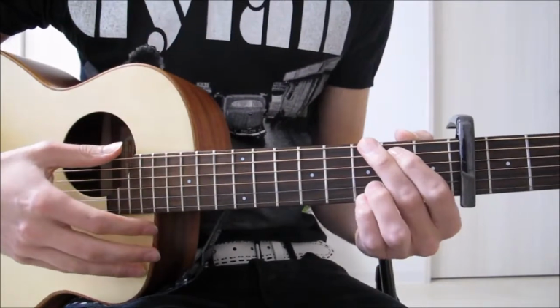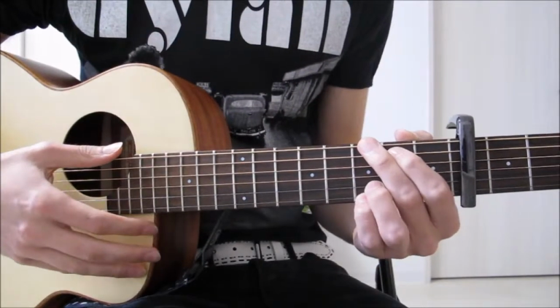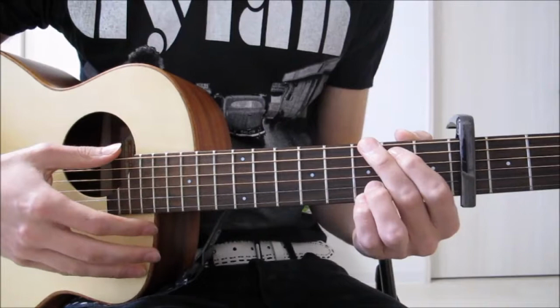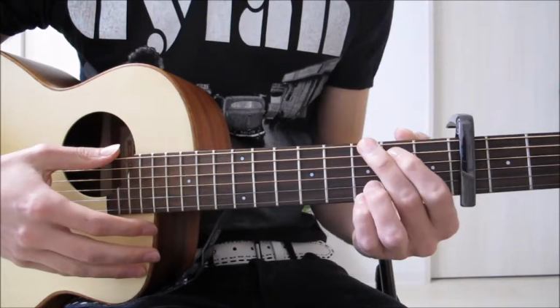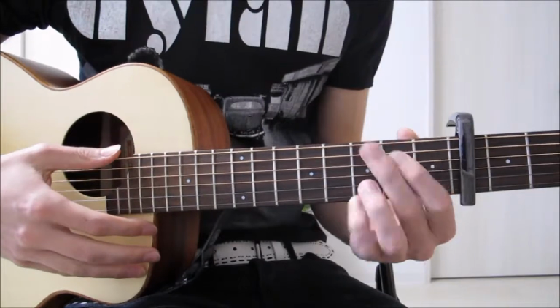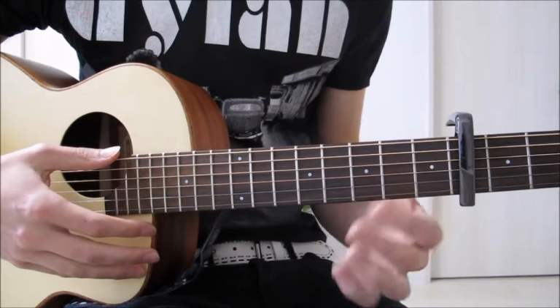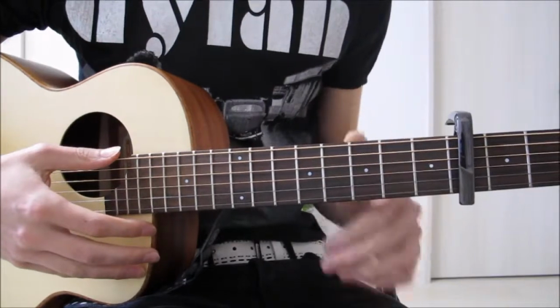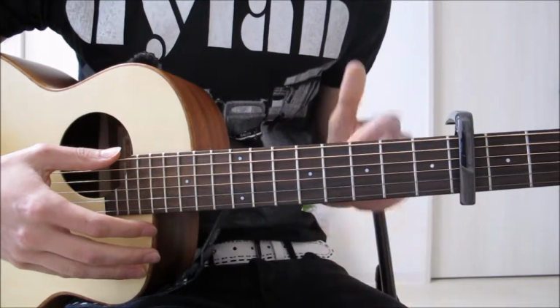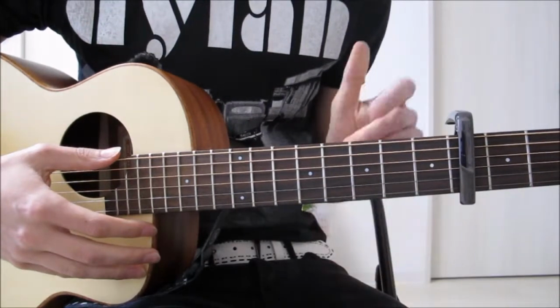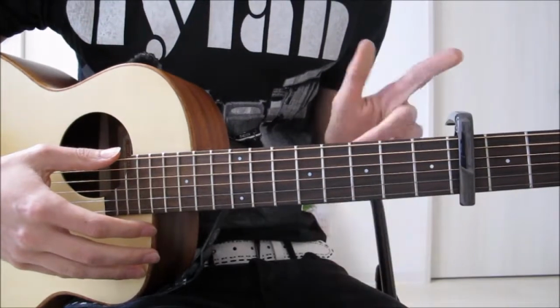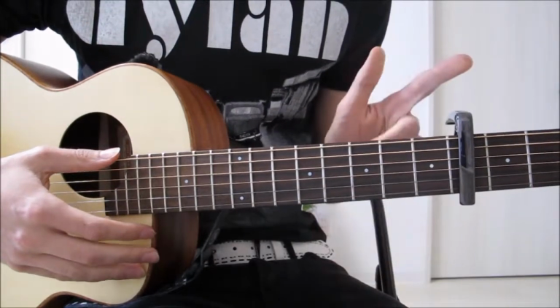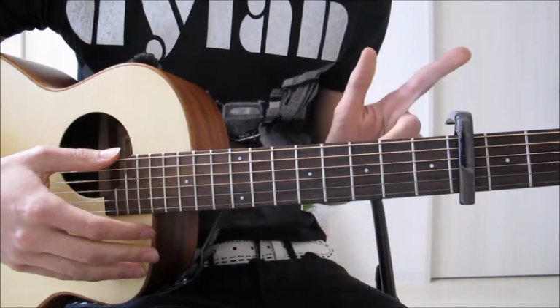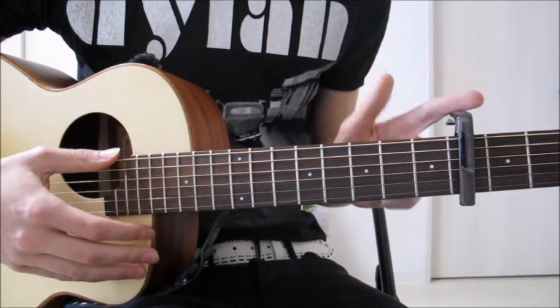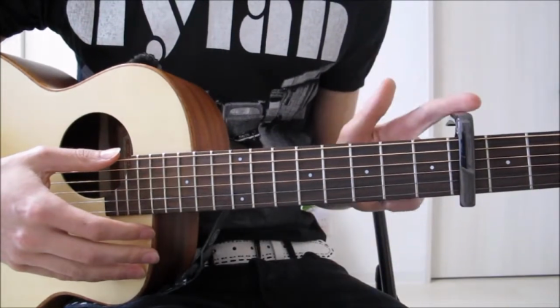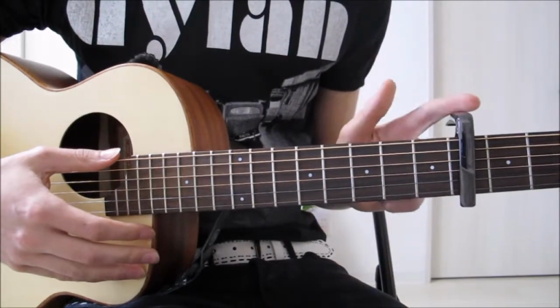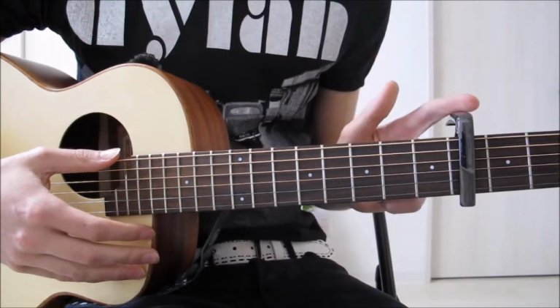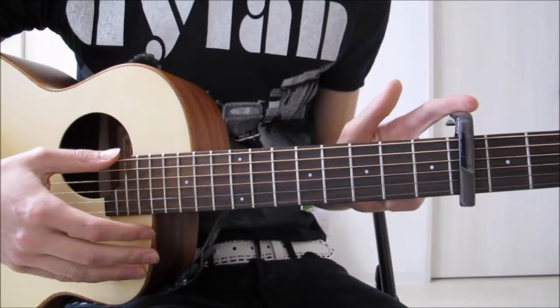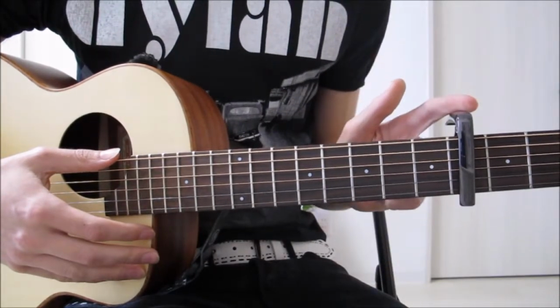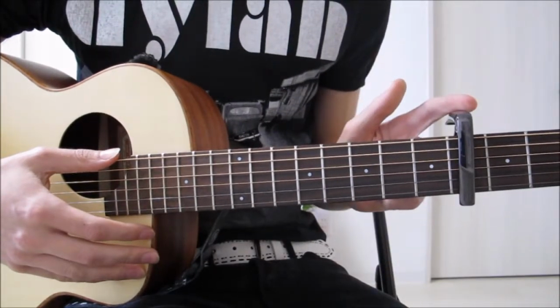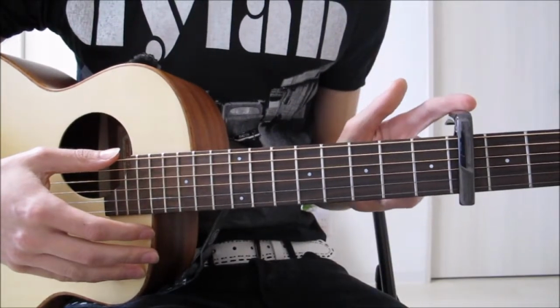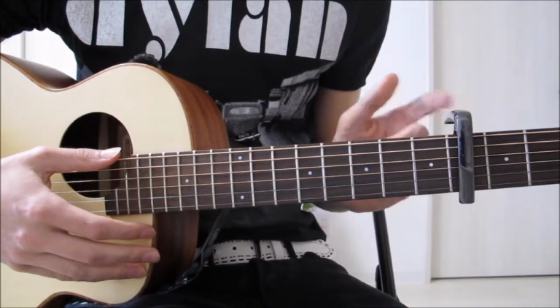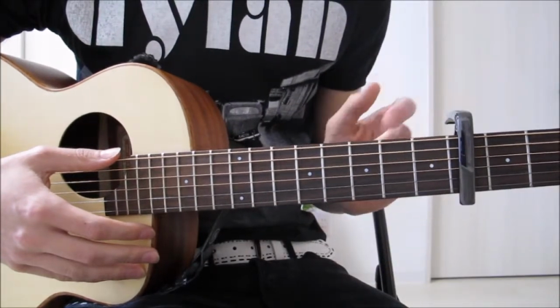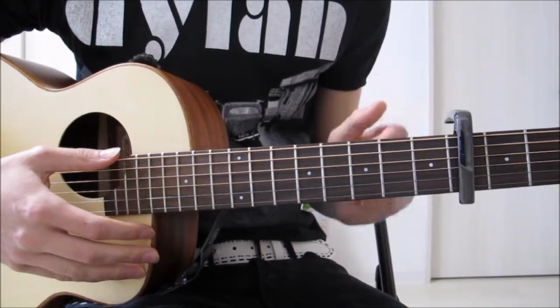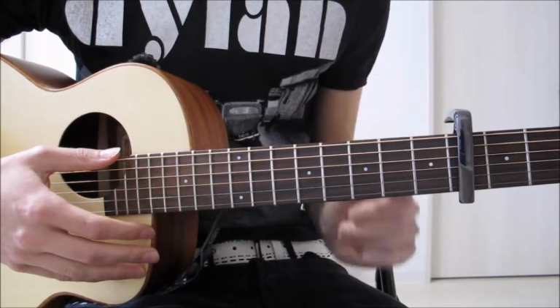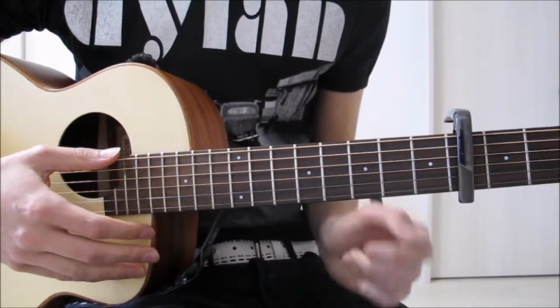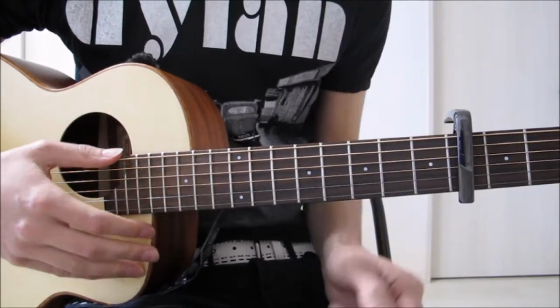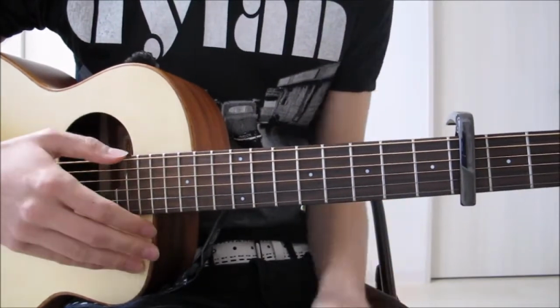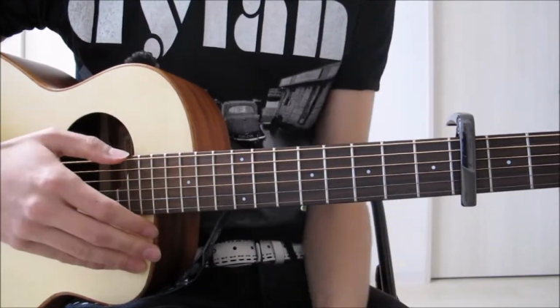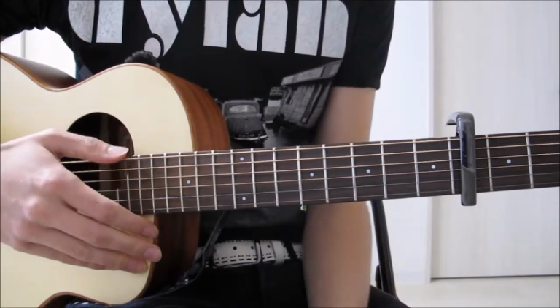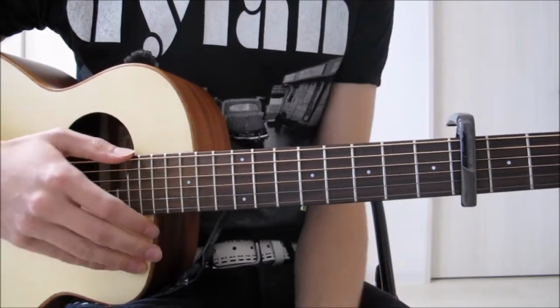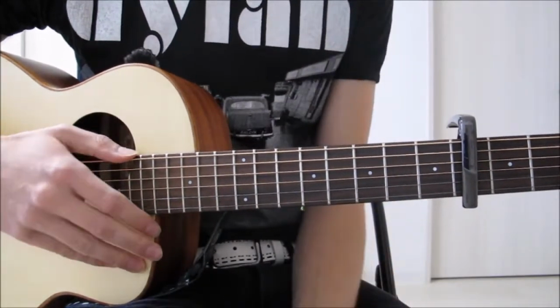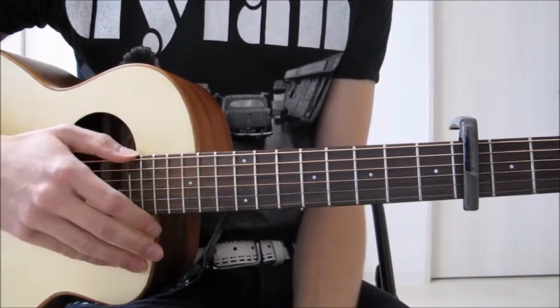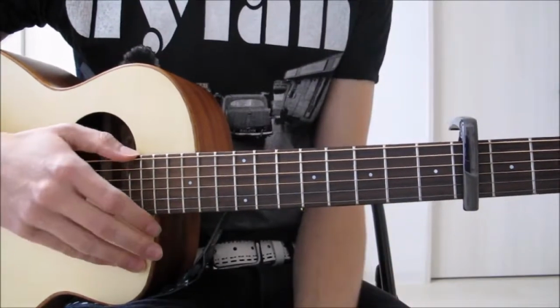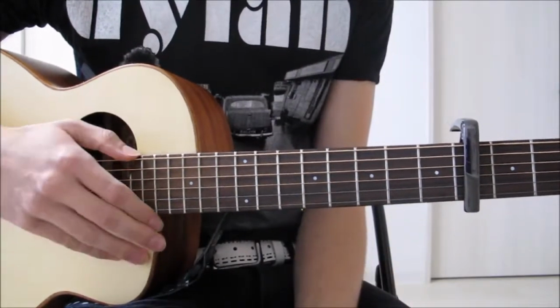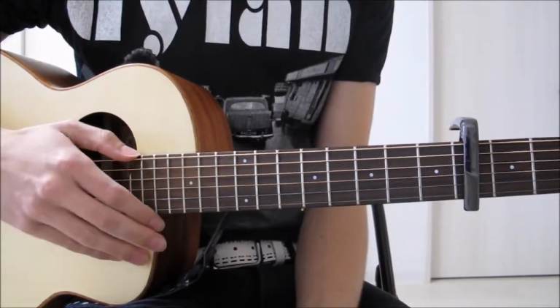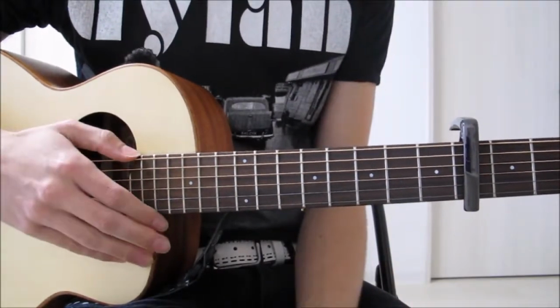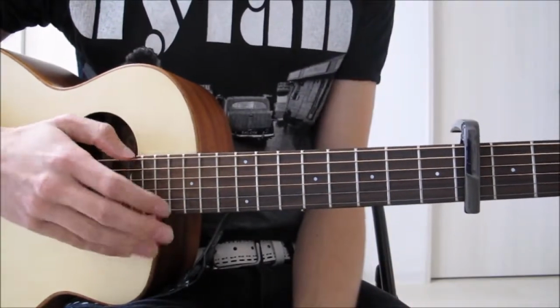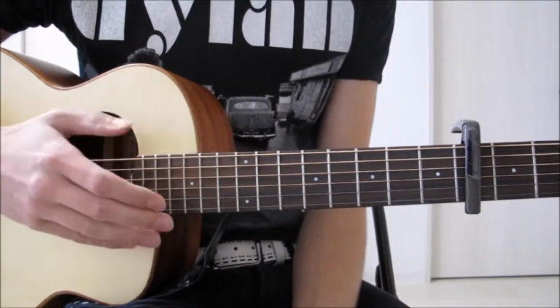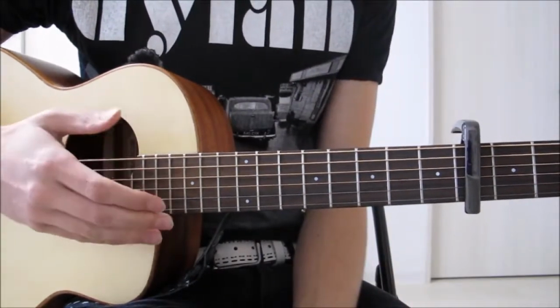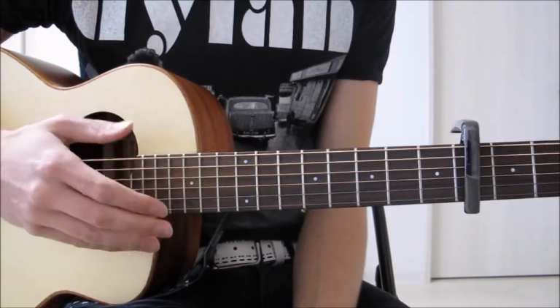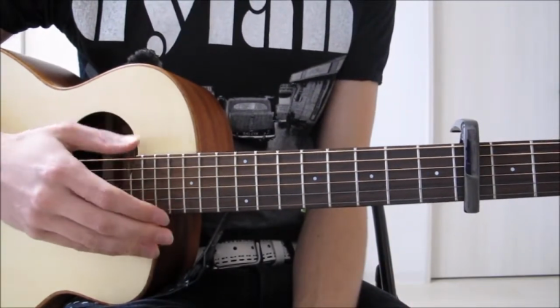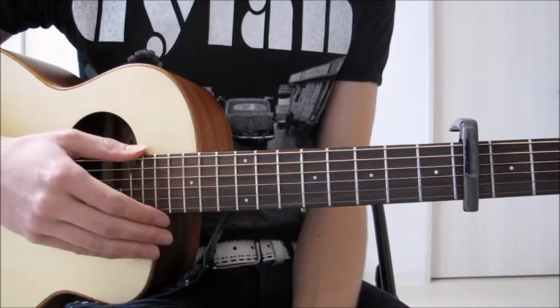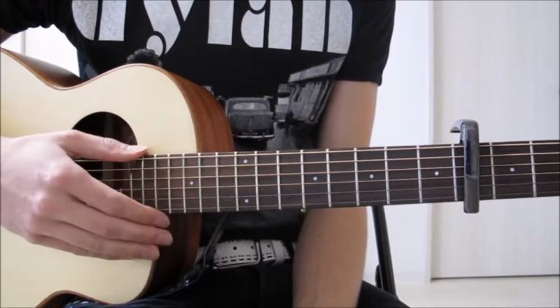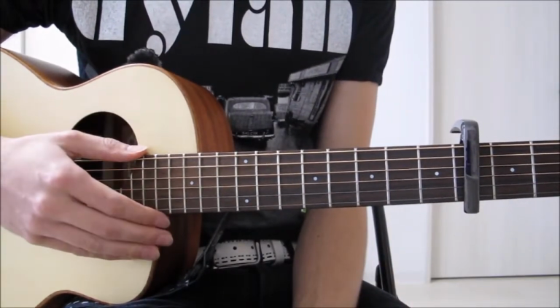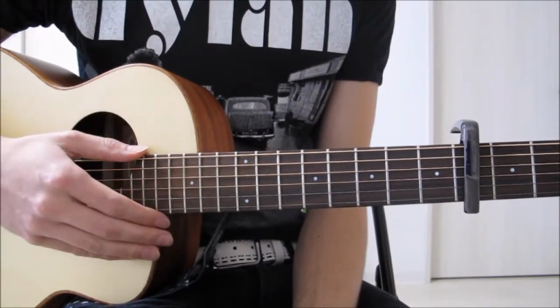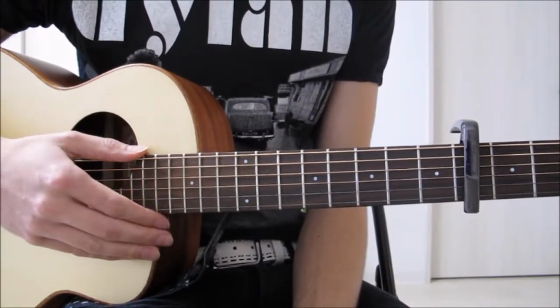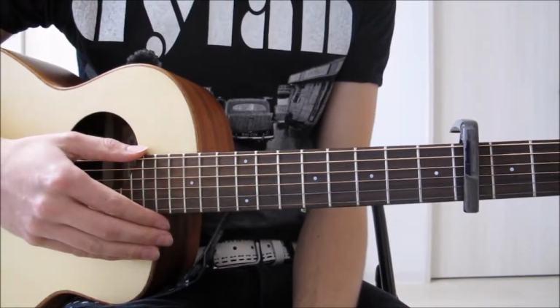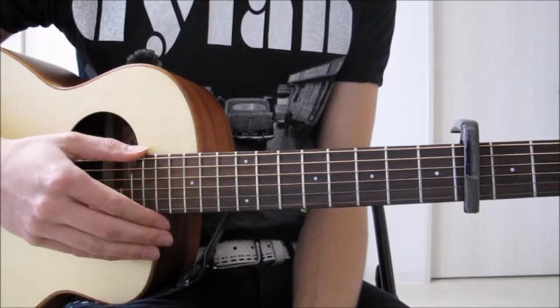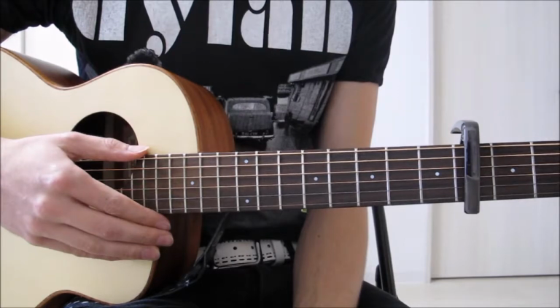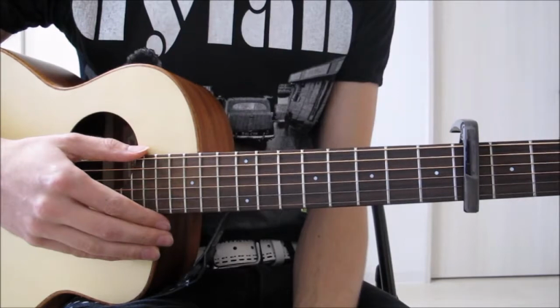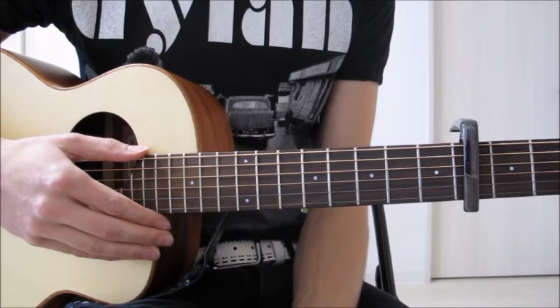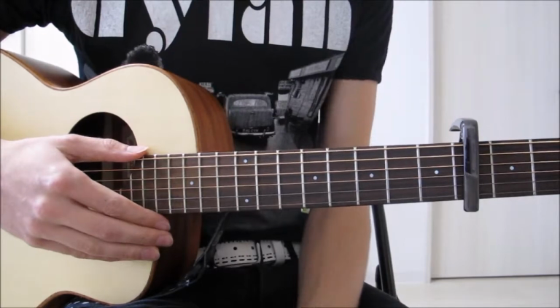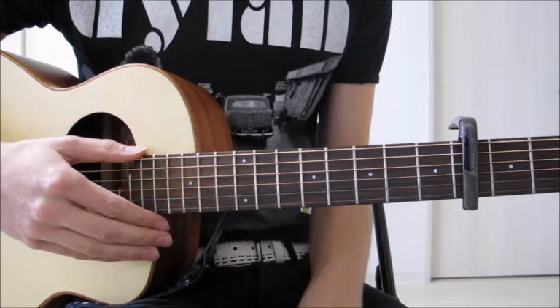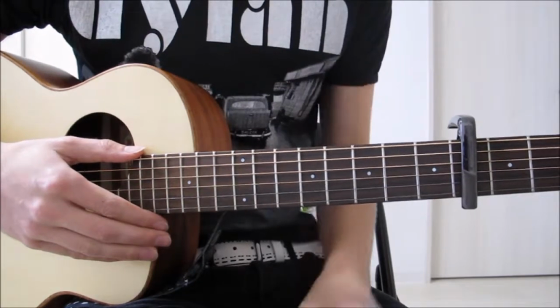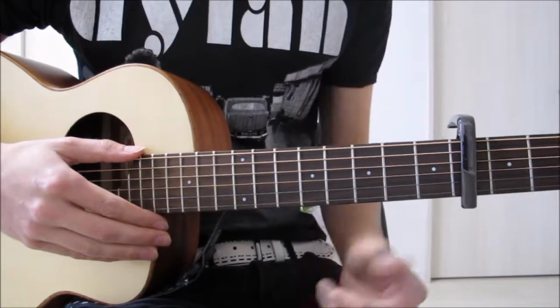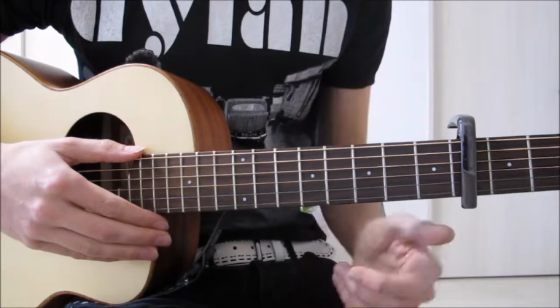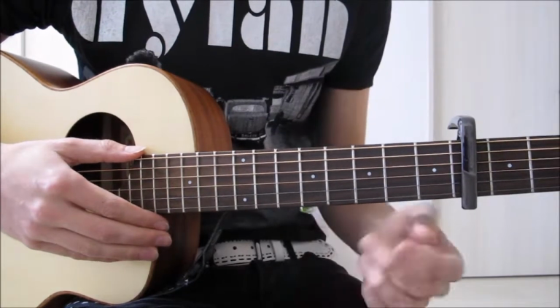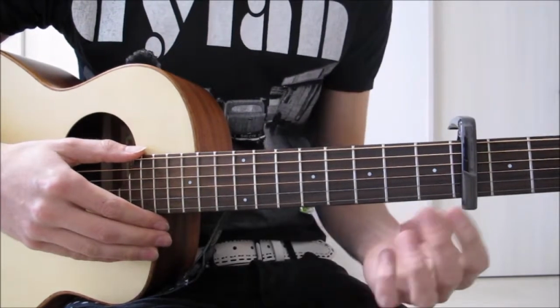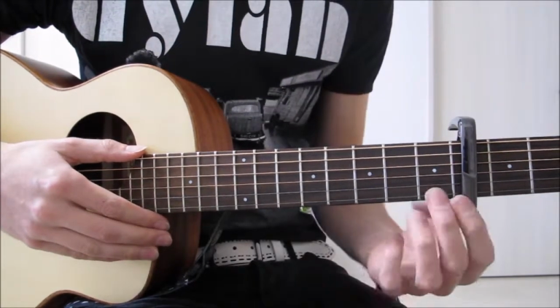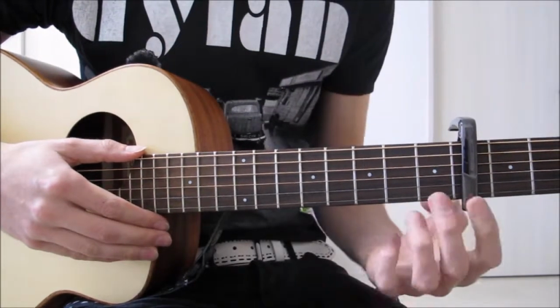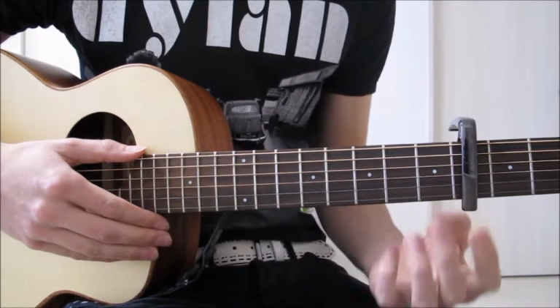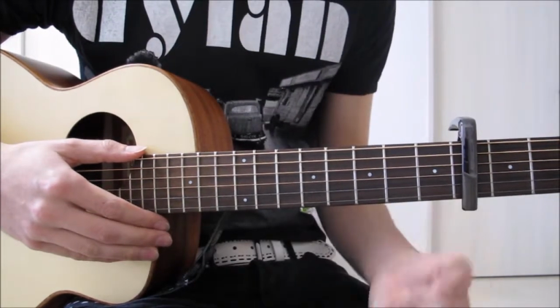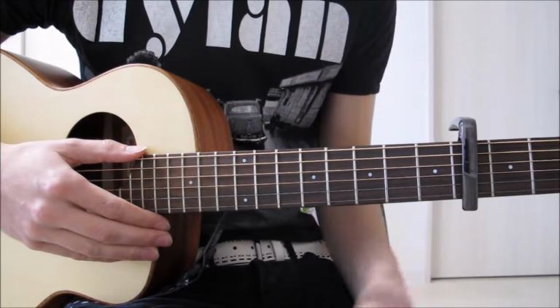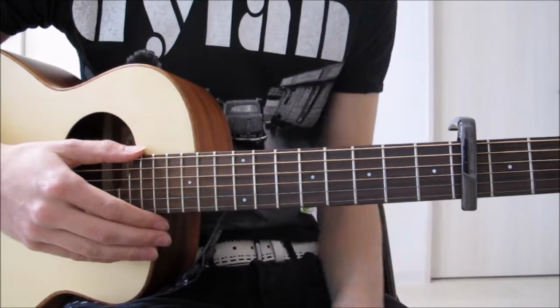First things first: capo on the fourth fret. I've seen him play it live on the third fret as well, so it depends on what version you're listening to. But the recording is on the fourth.